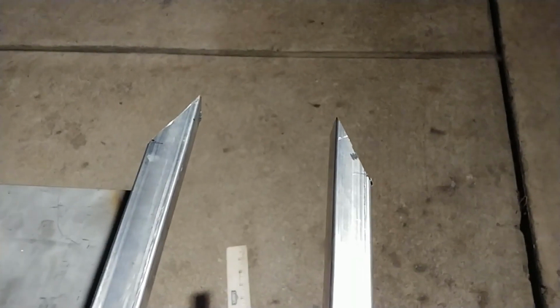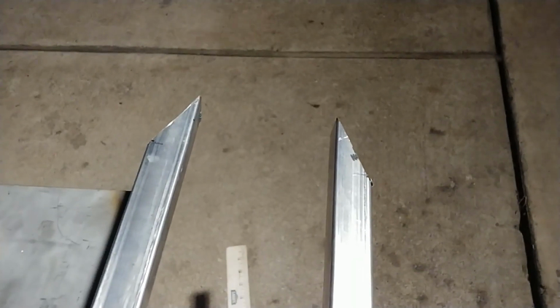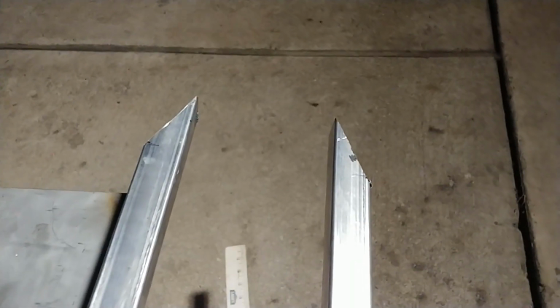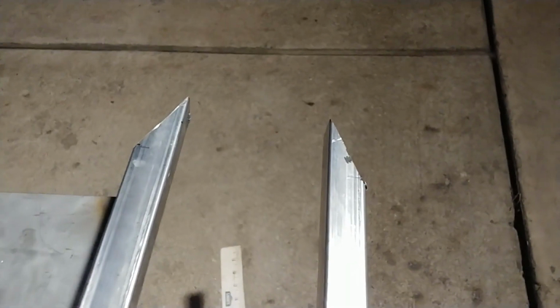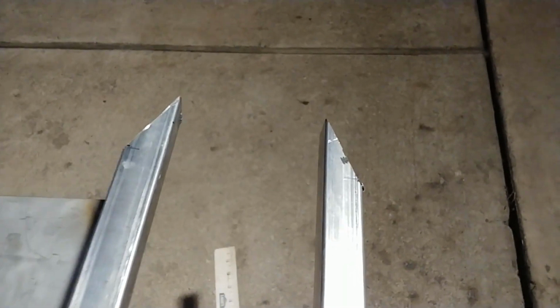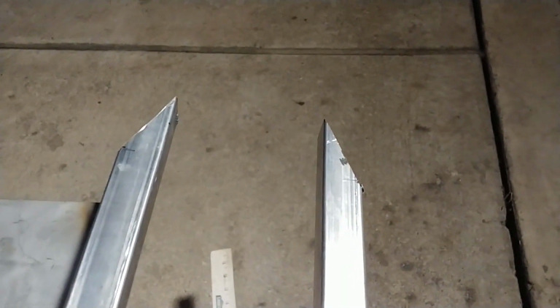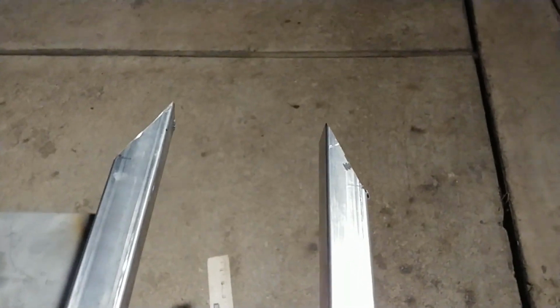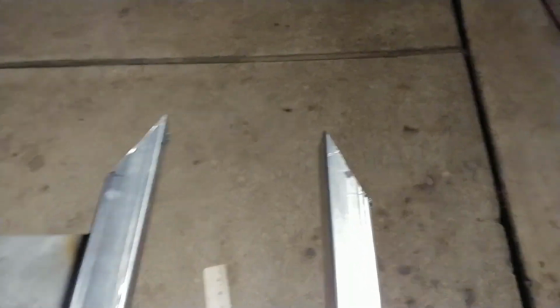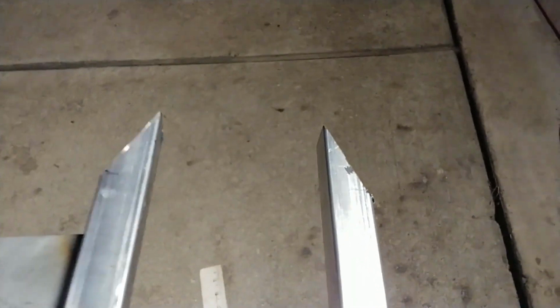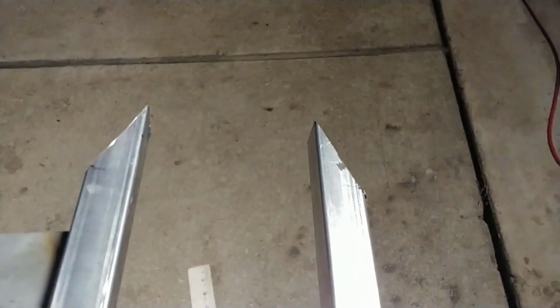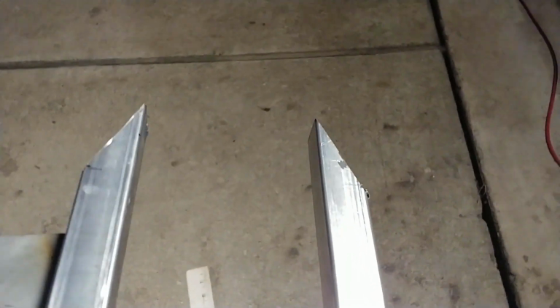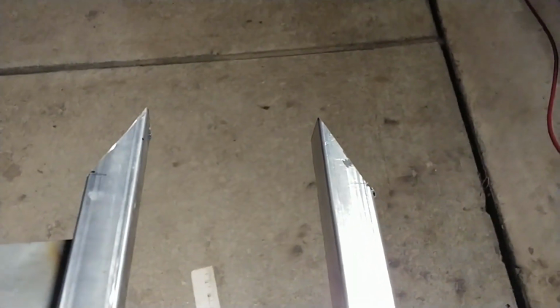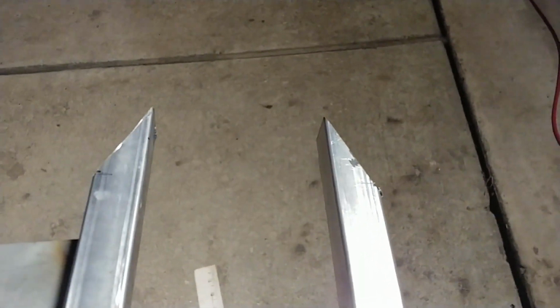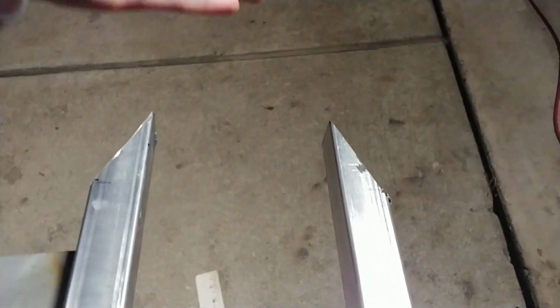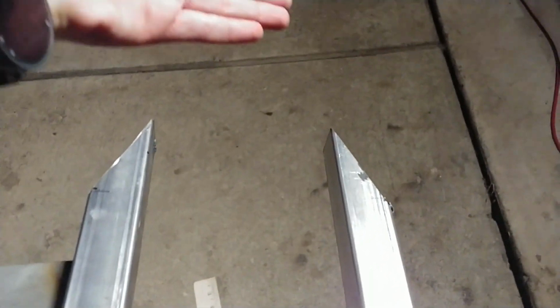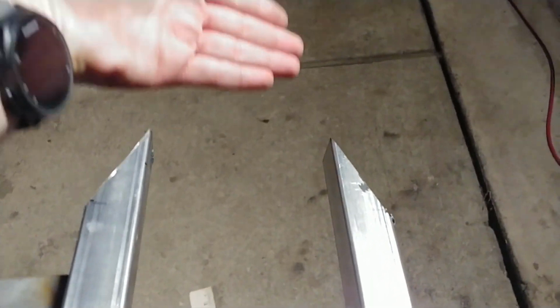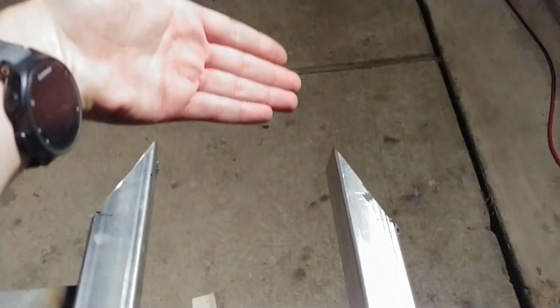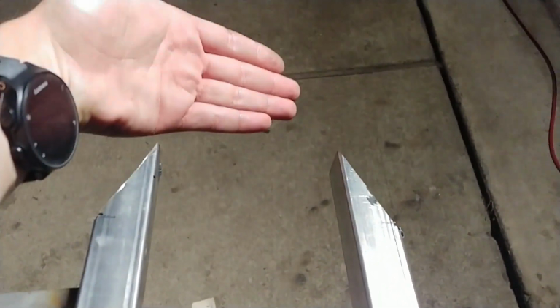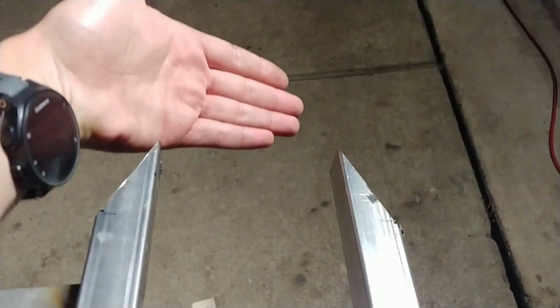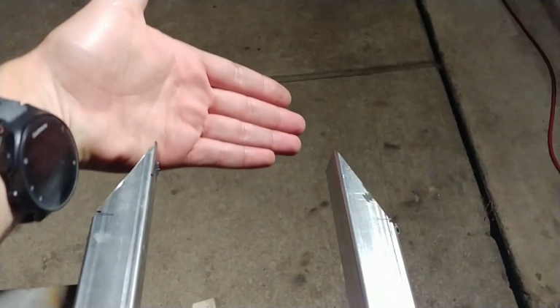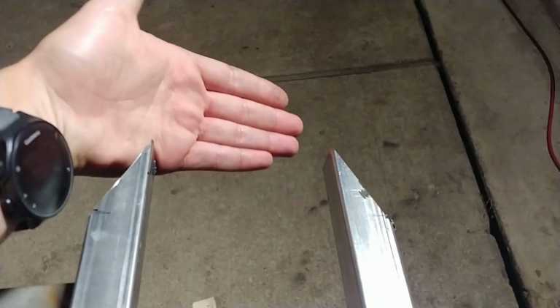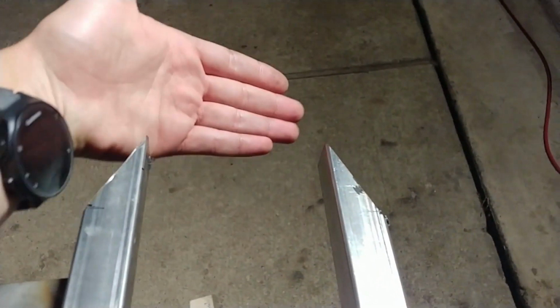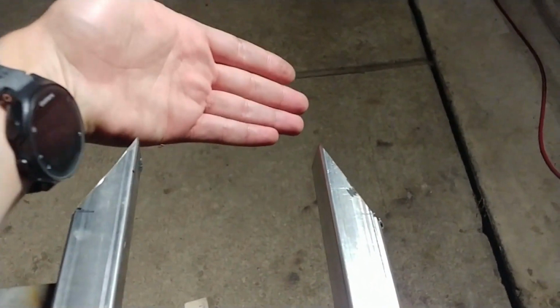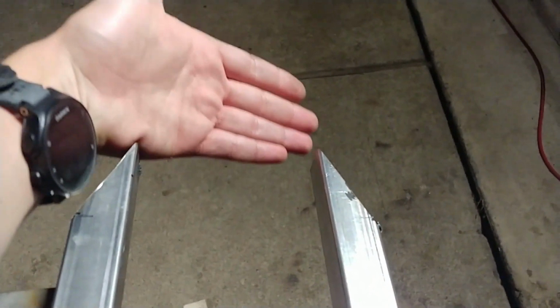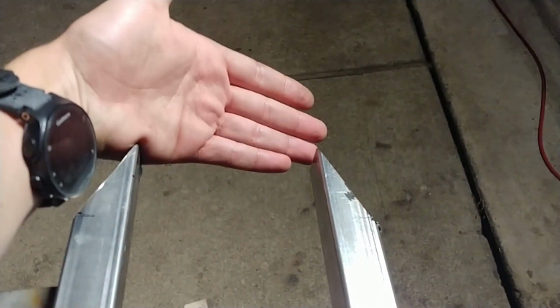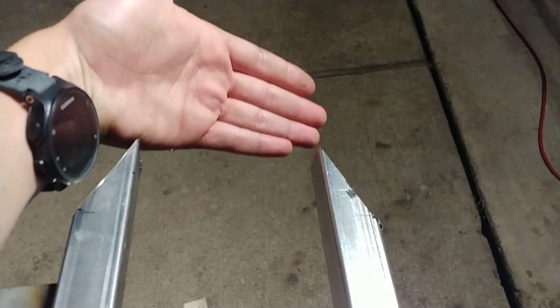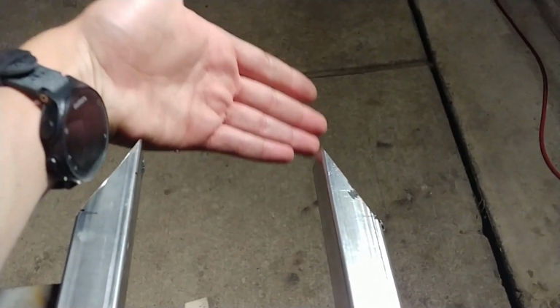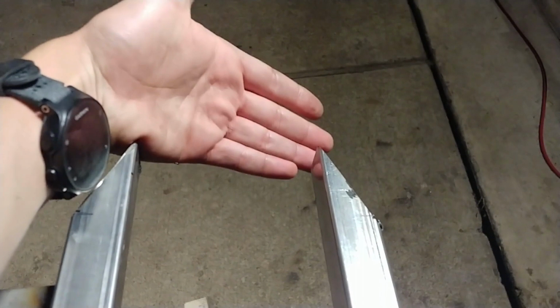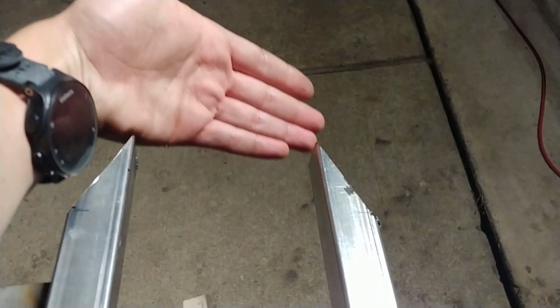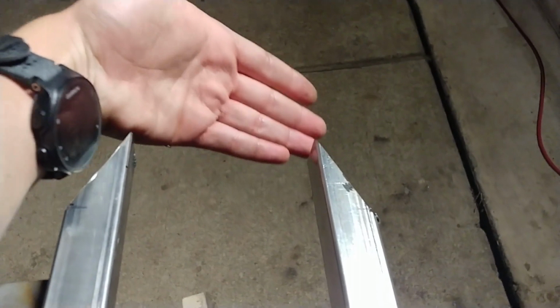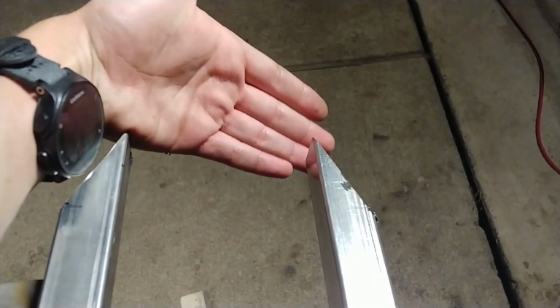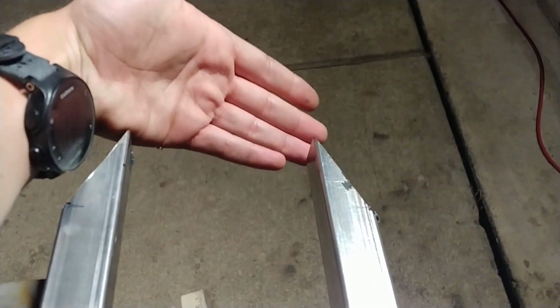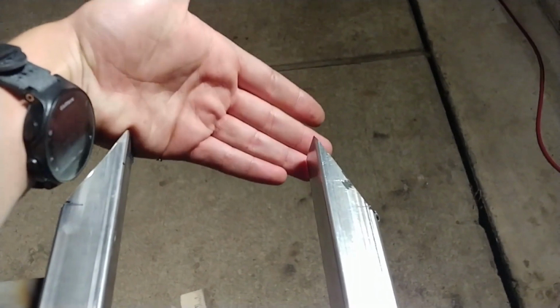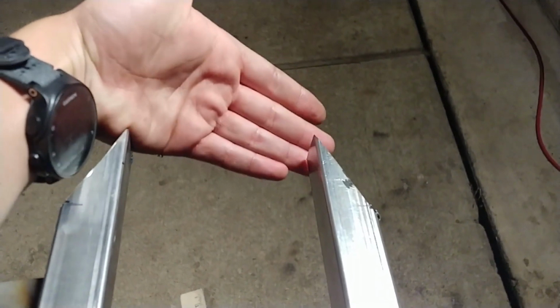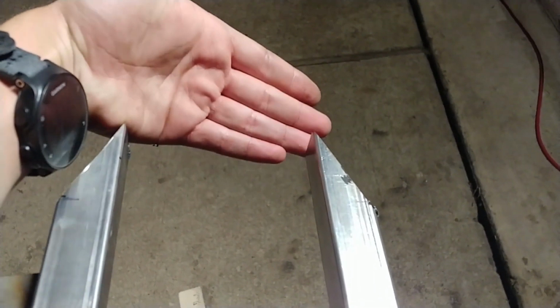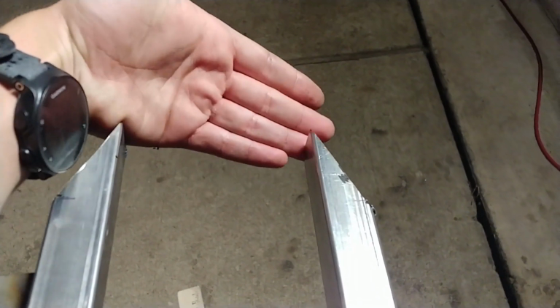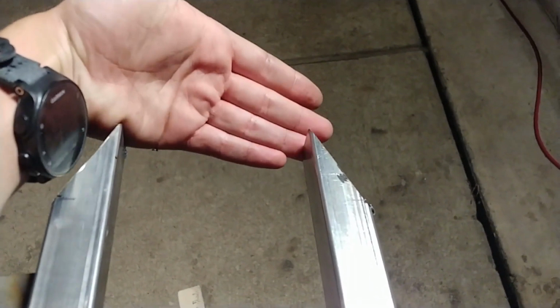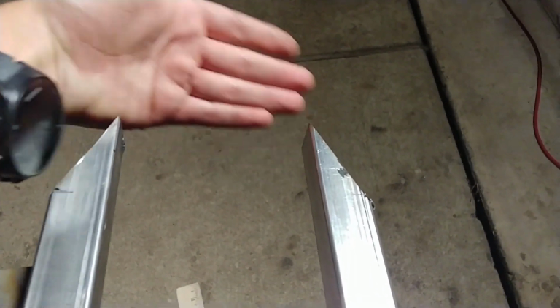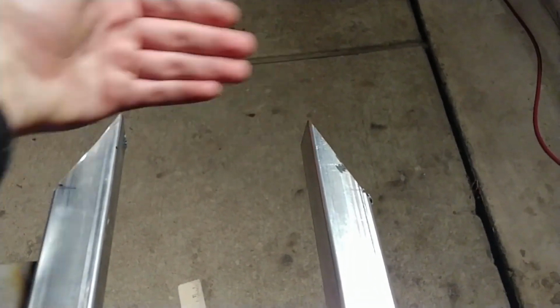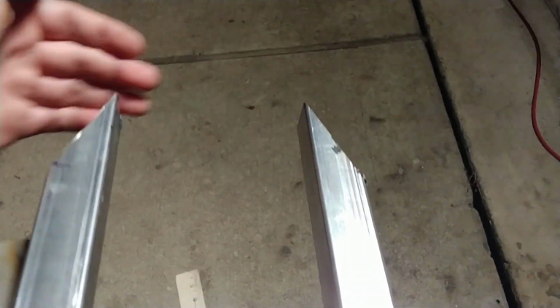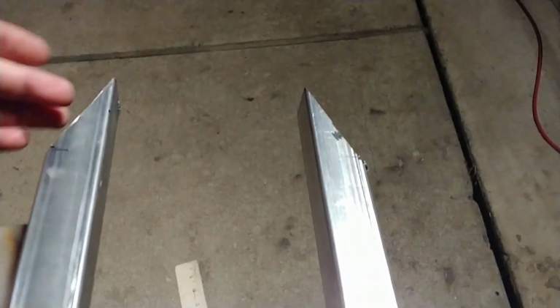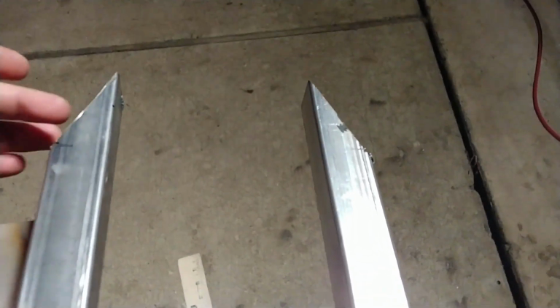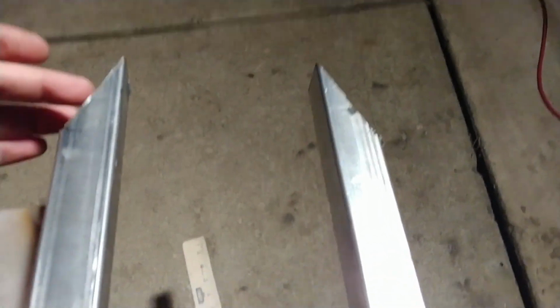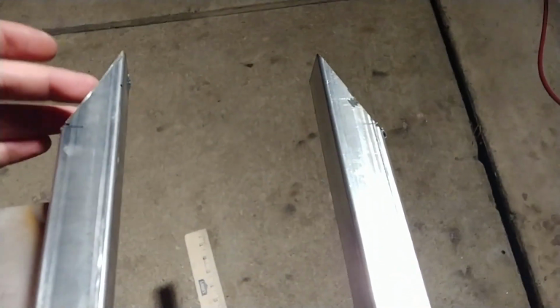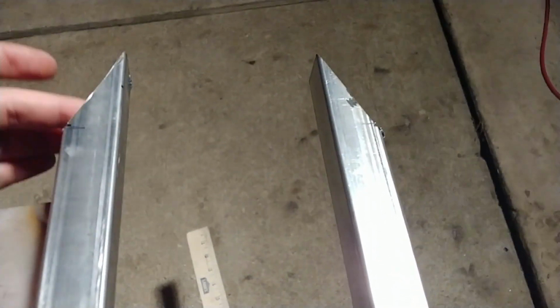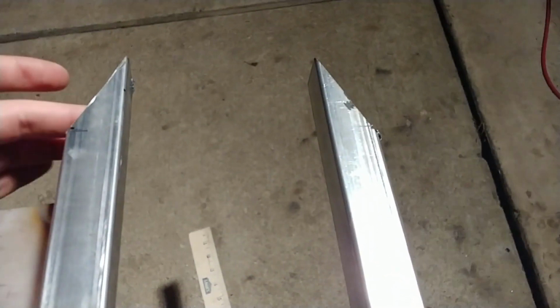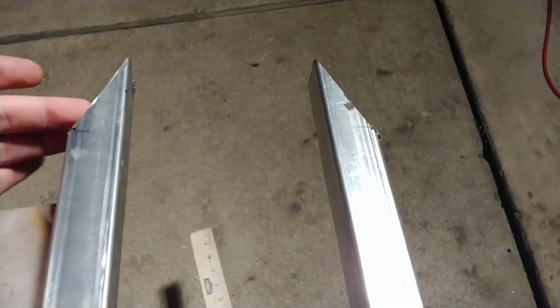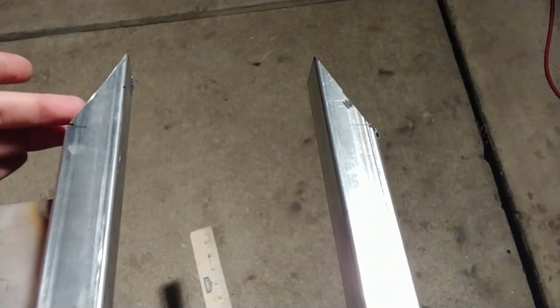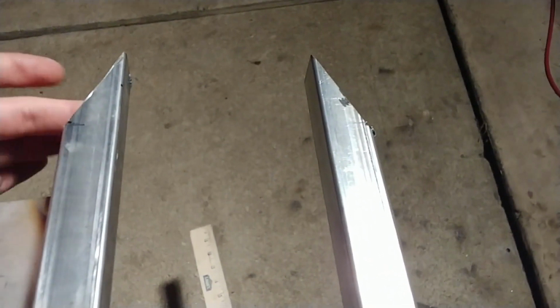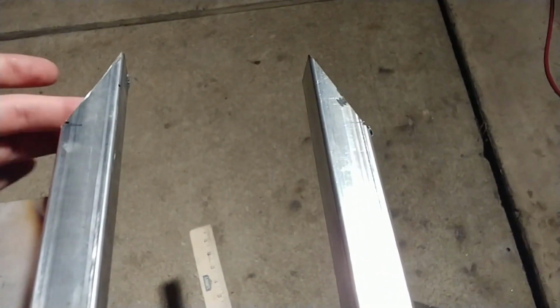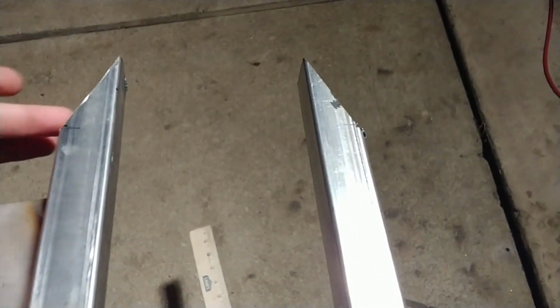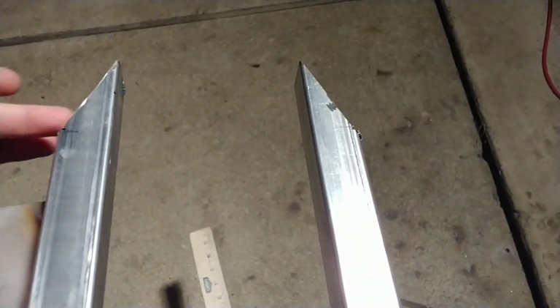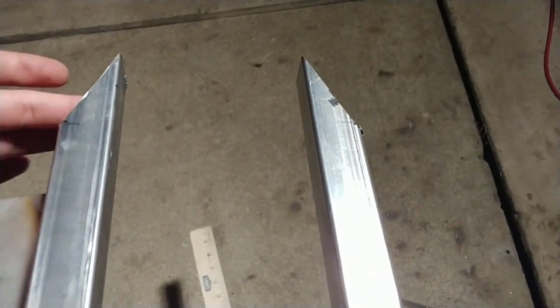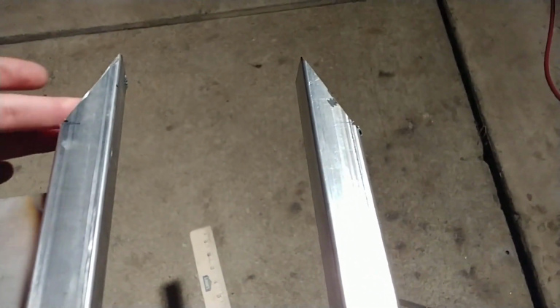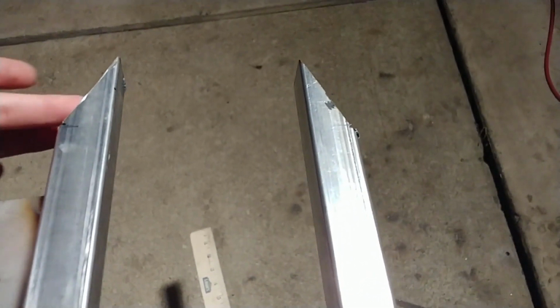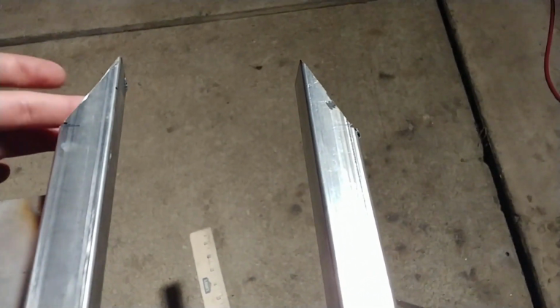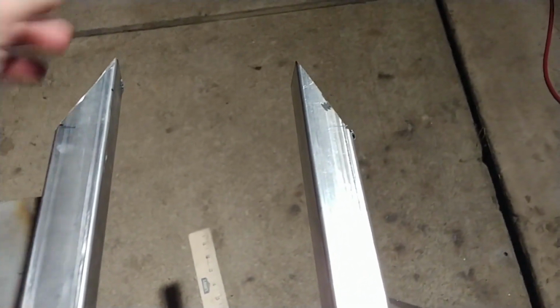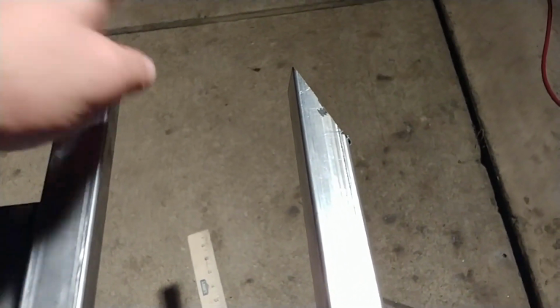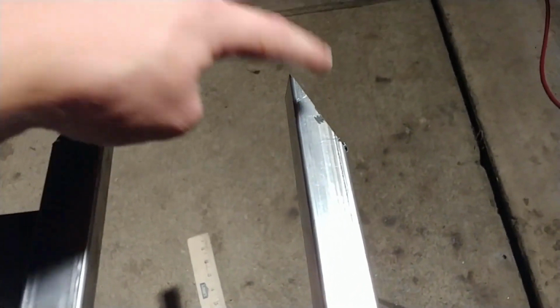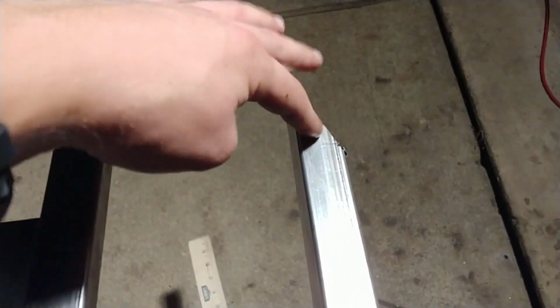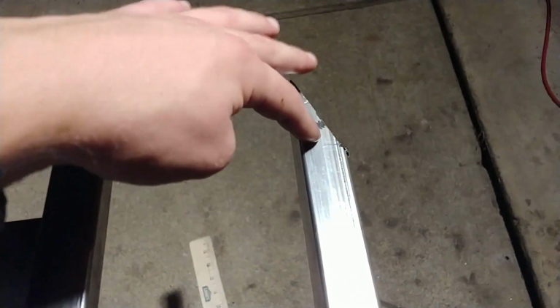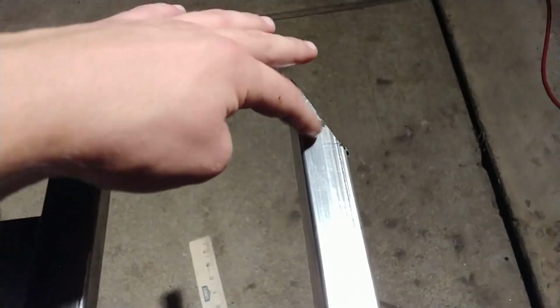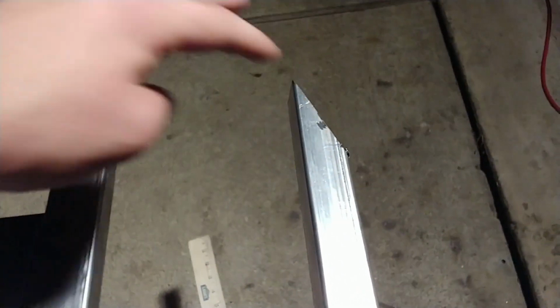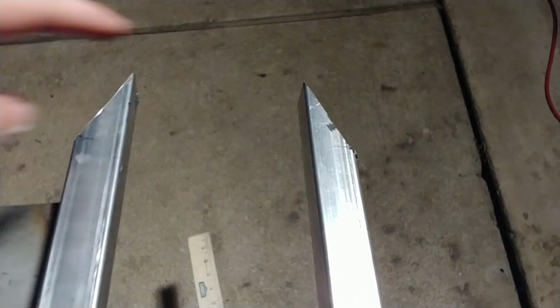What I've just done is made the cutoff so that we can slip the back wheel into these little notches. Next, we've got to drill the holes in these sides.